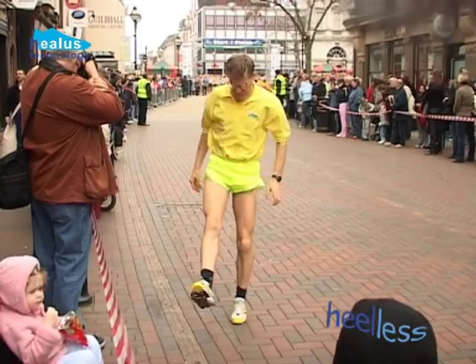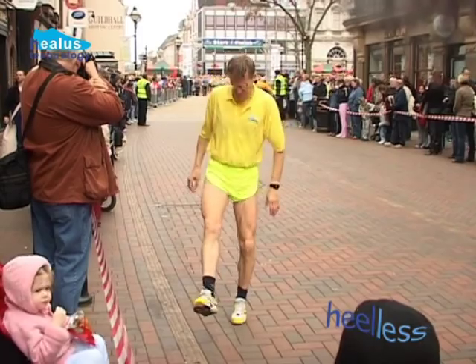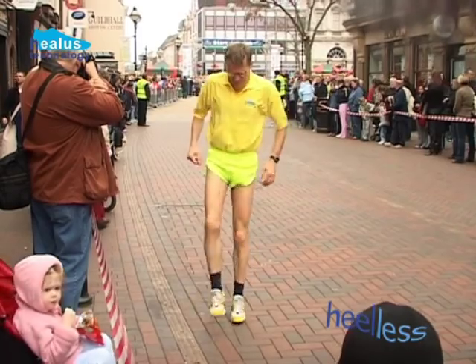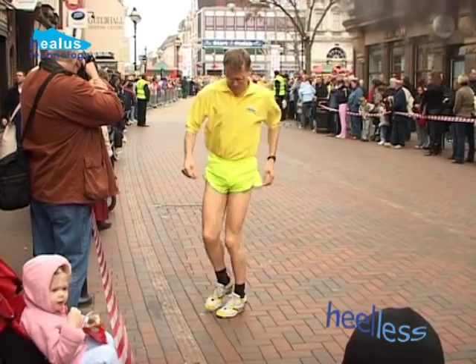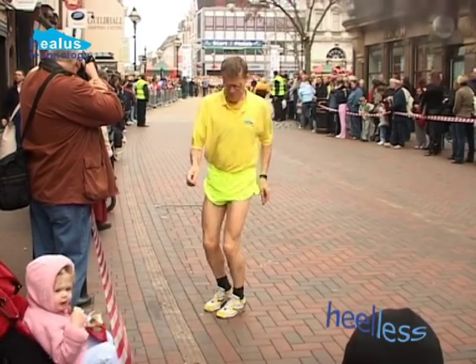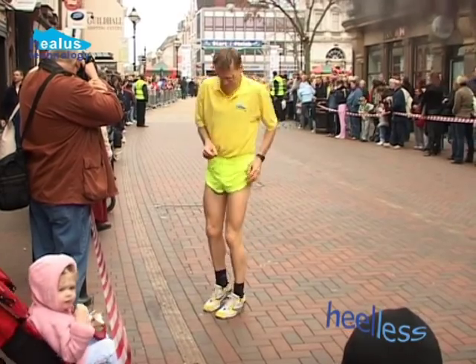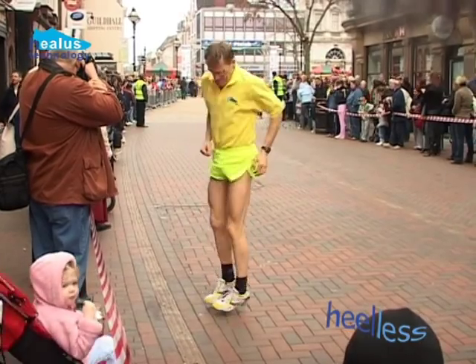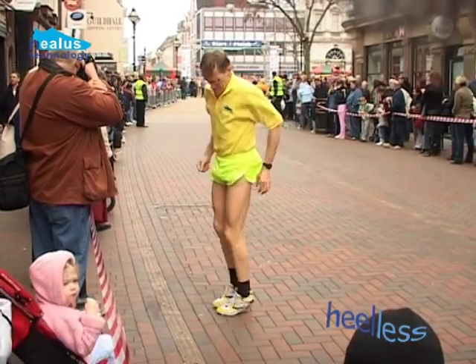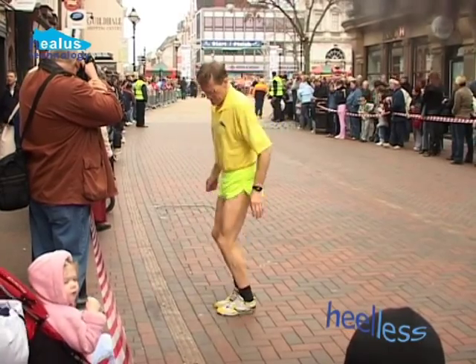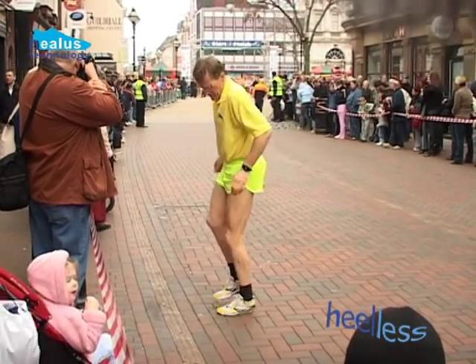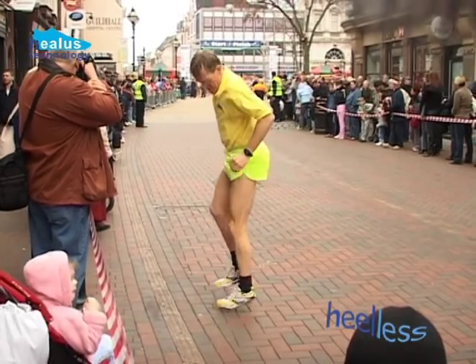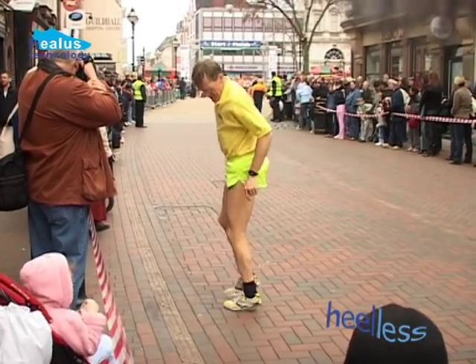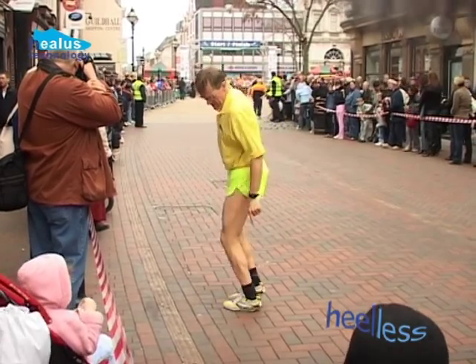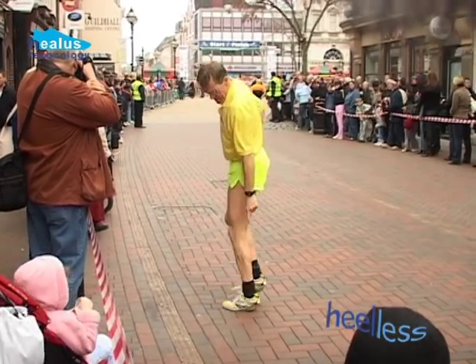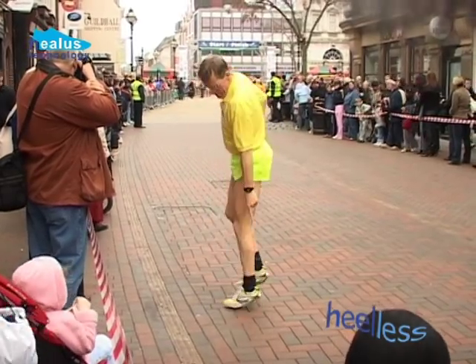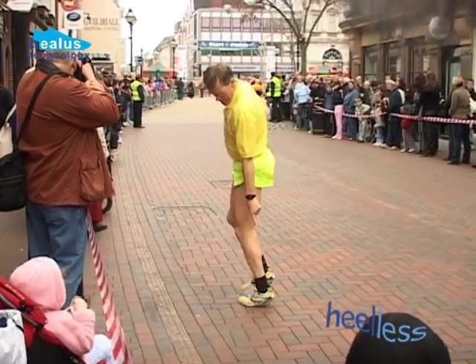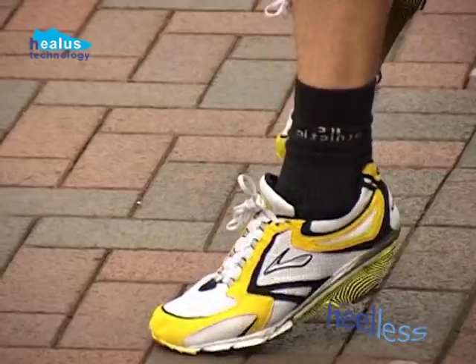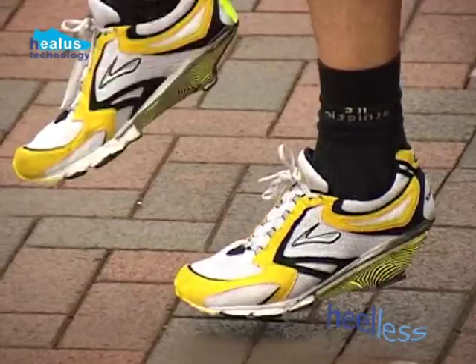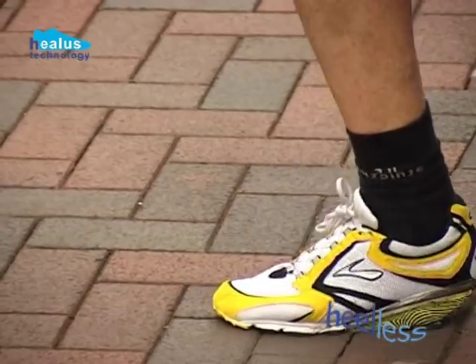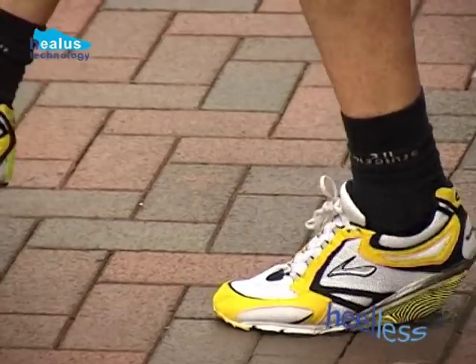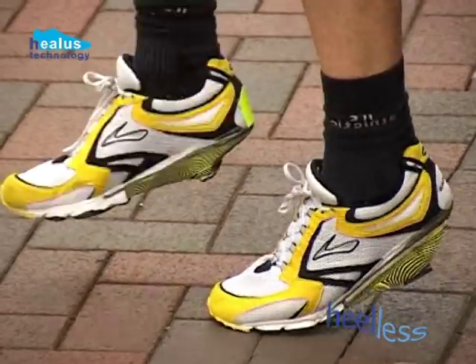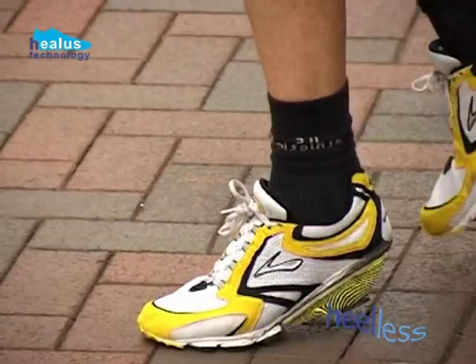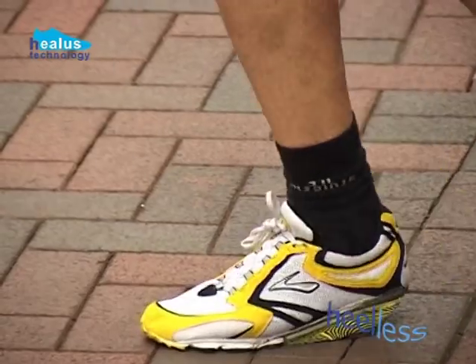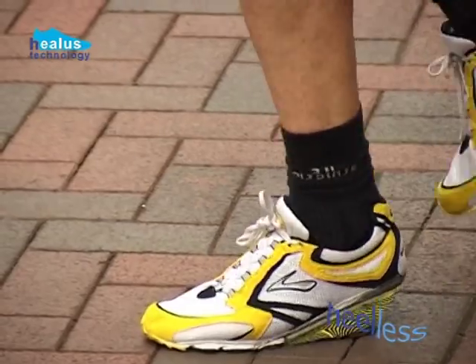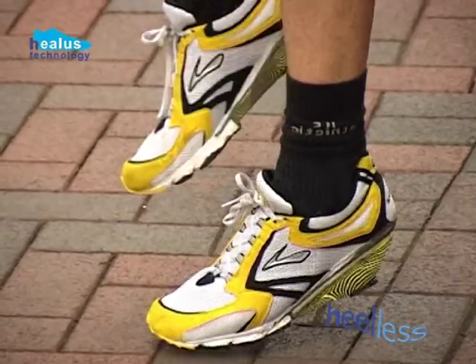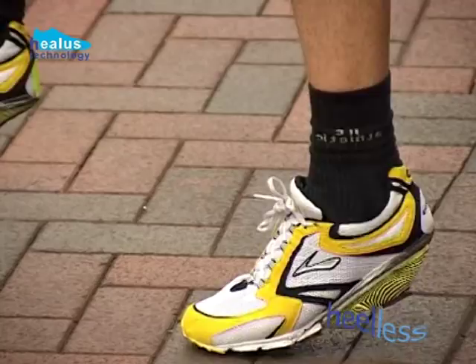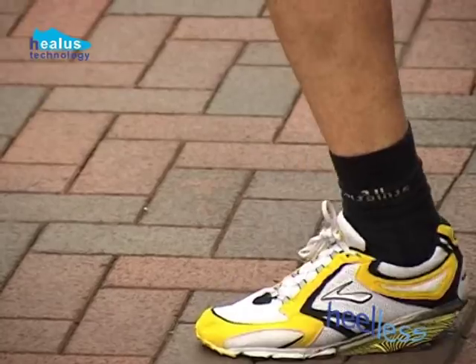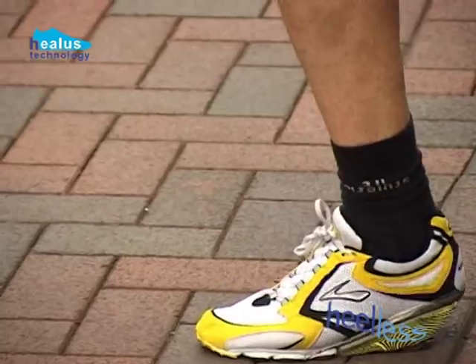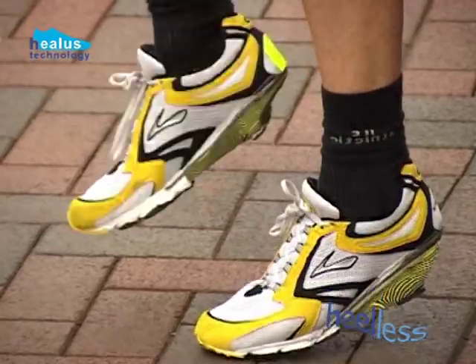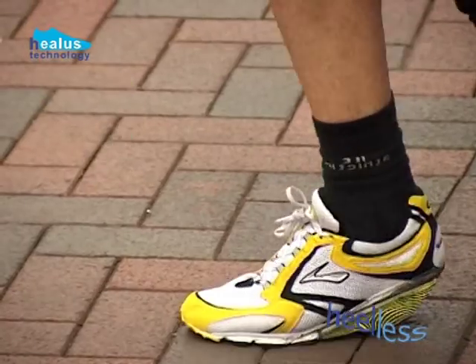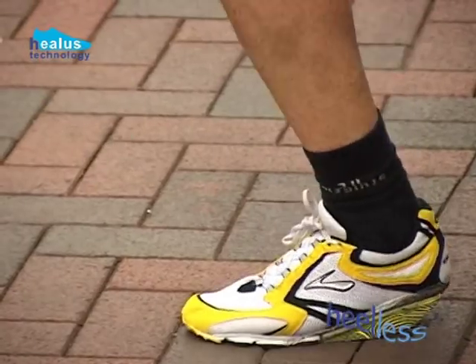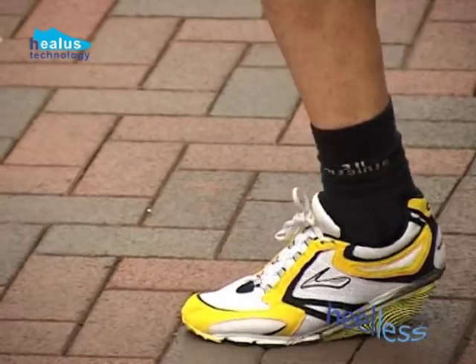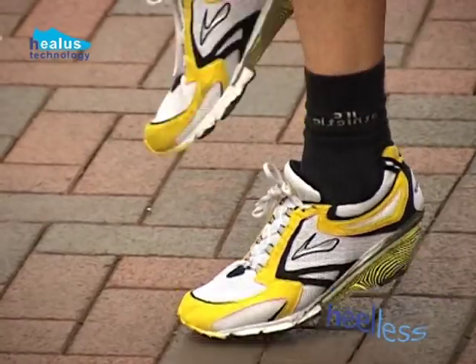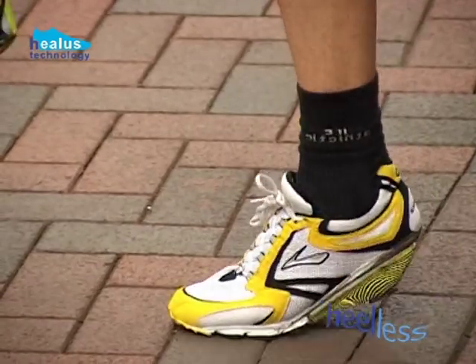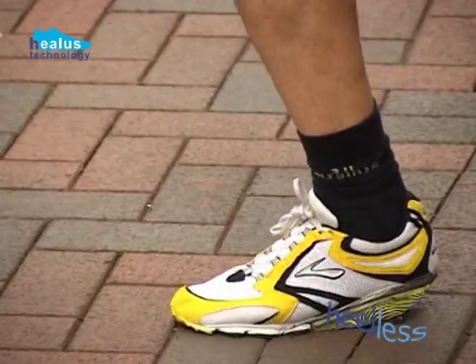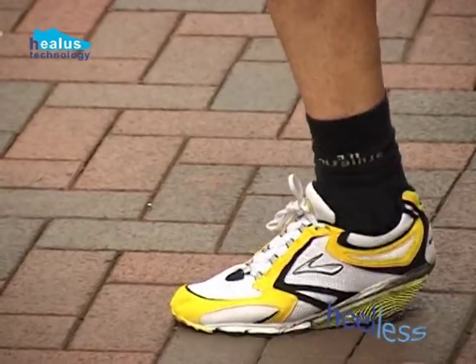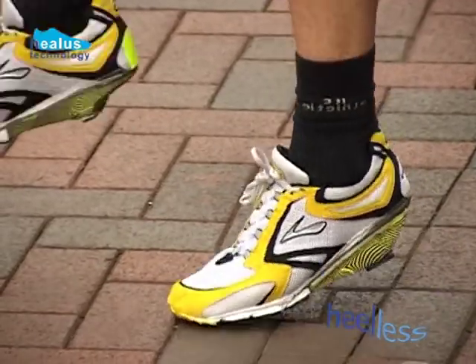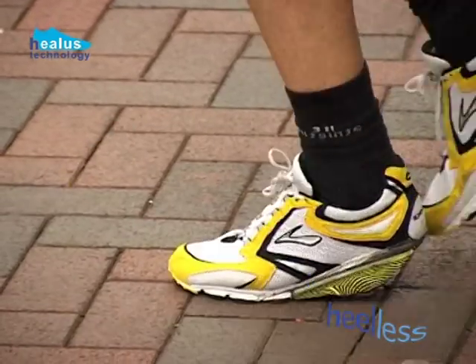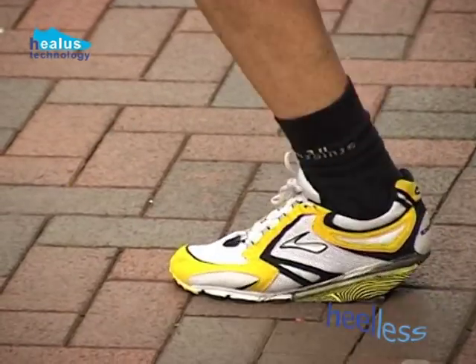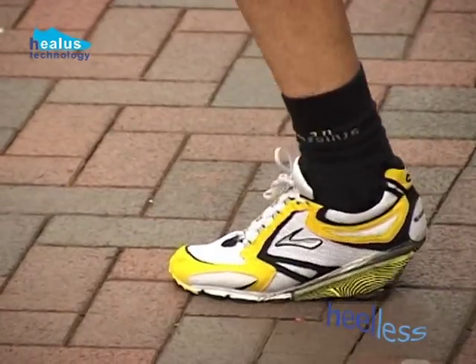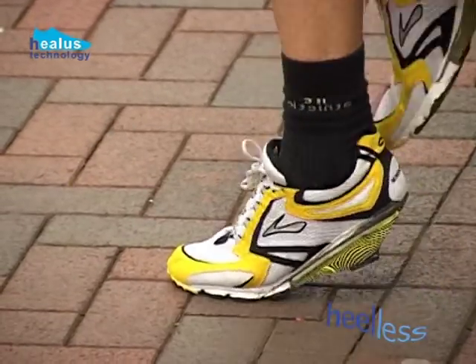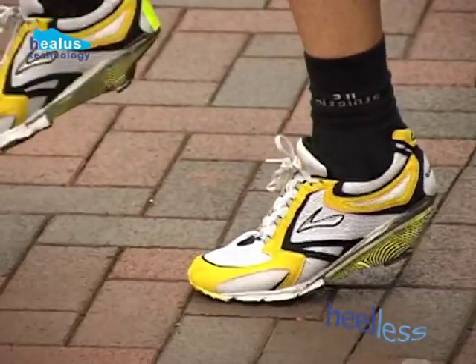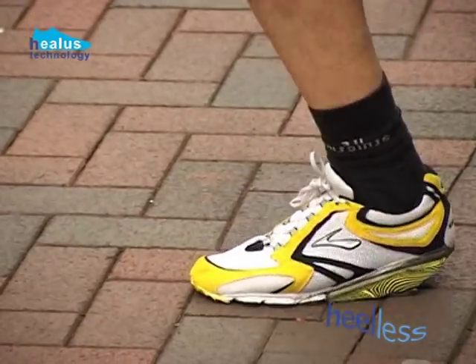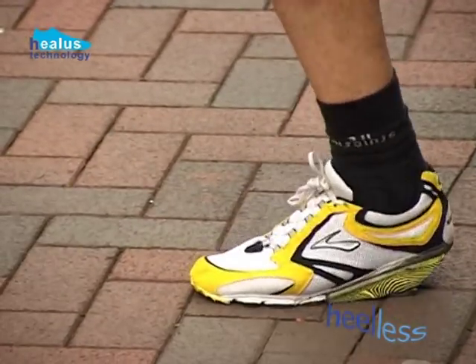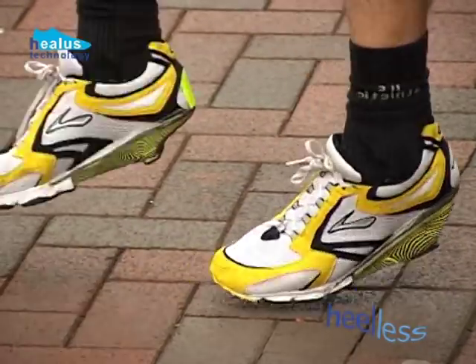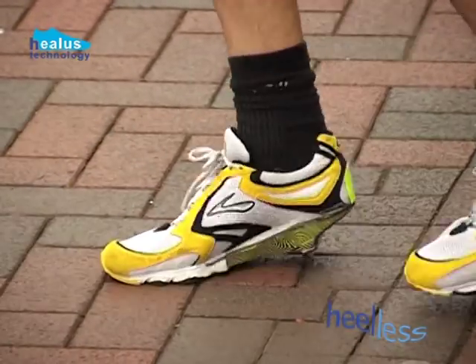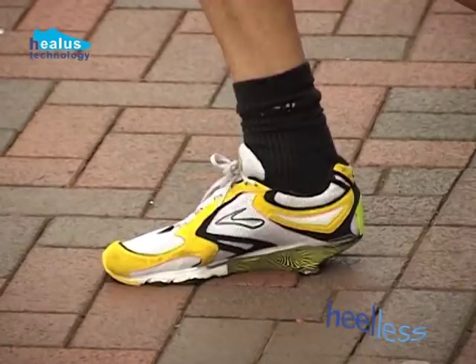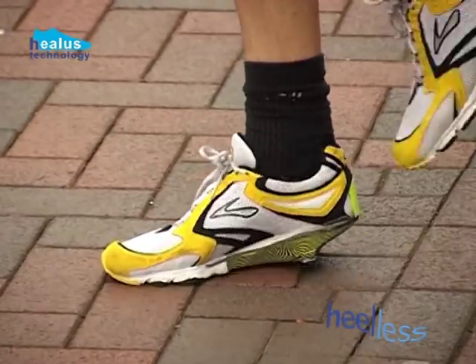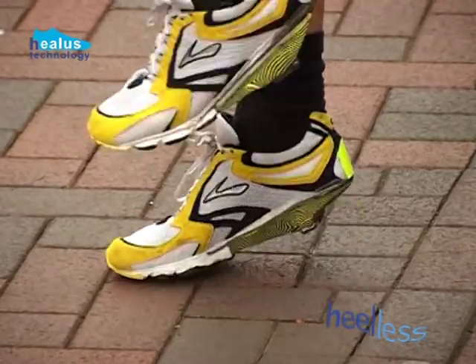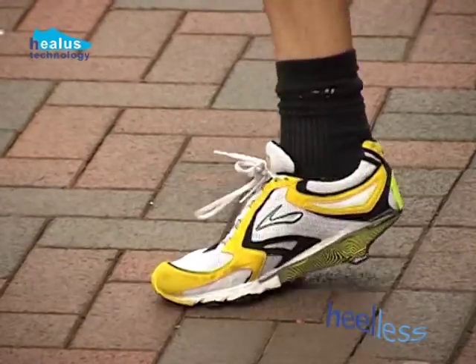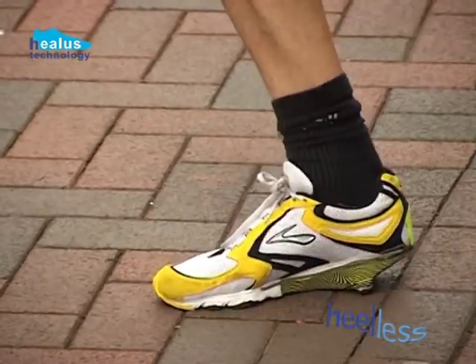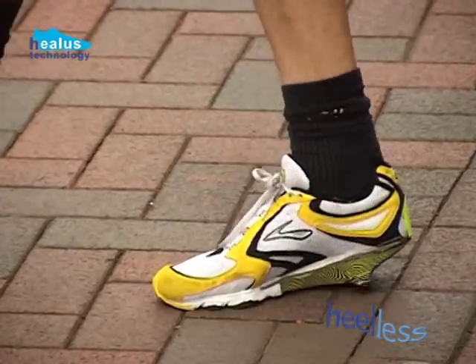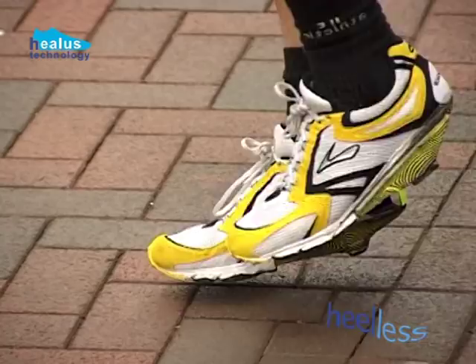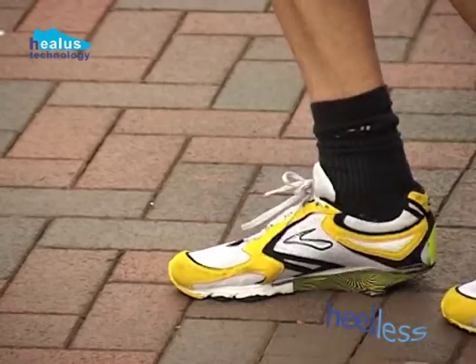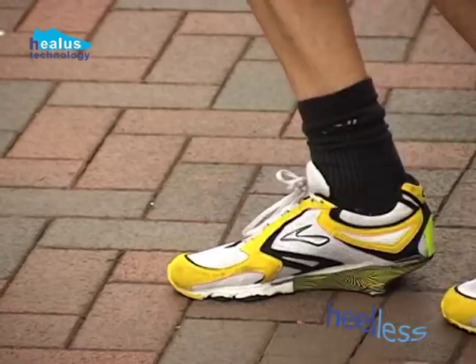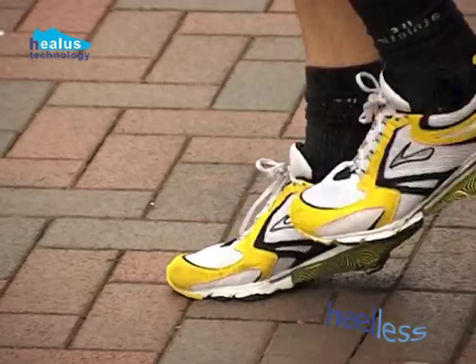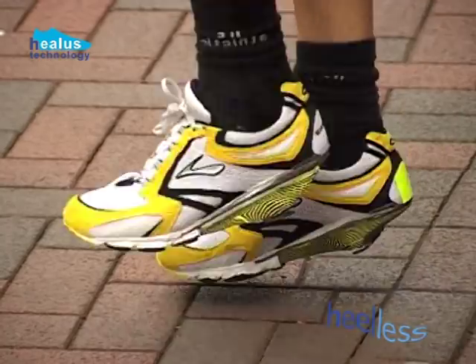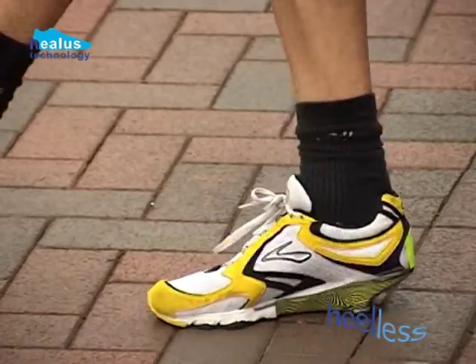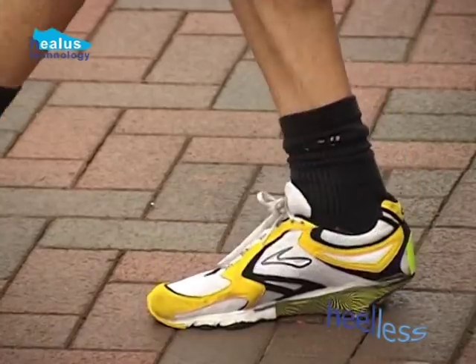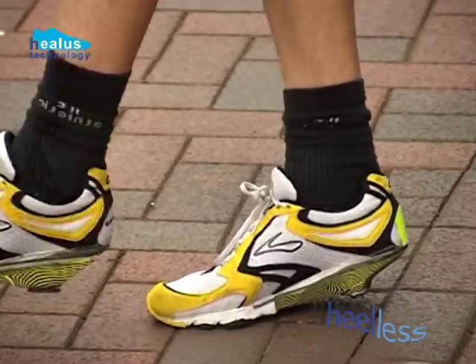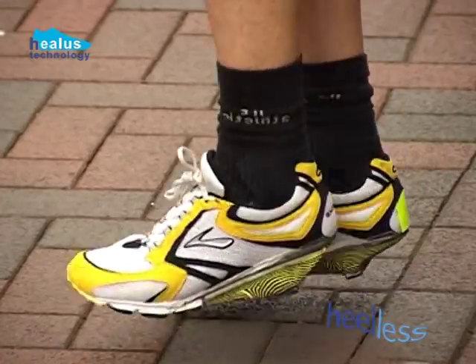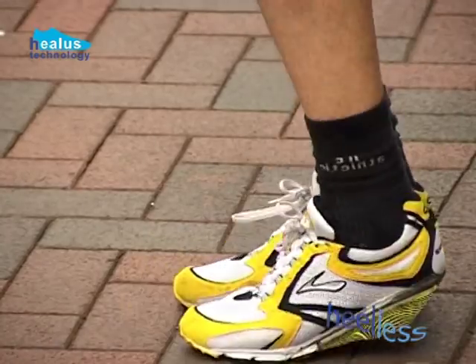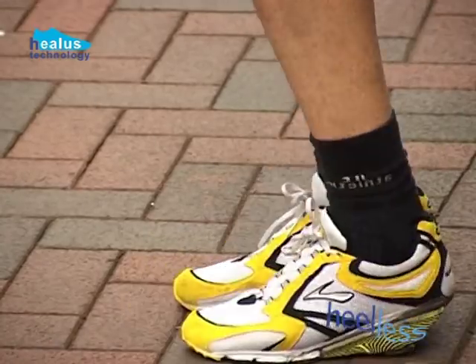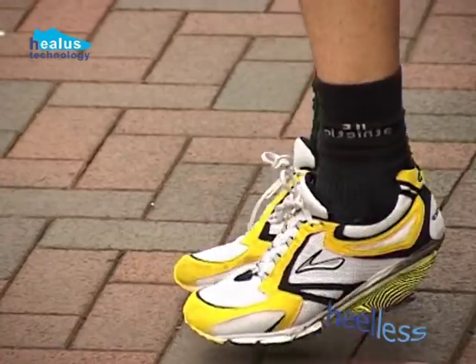Various exercises train your leg muscles to run and jump with a bounce, making full use of the calf muscles.